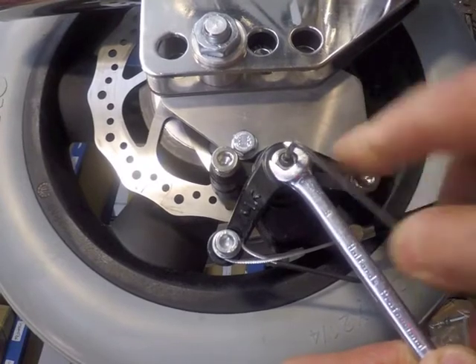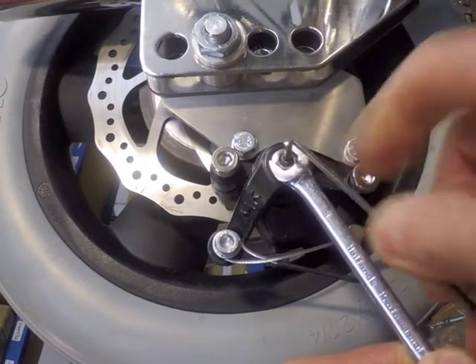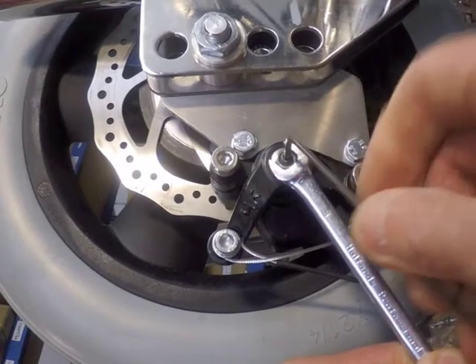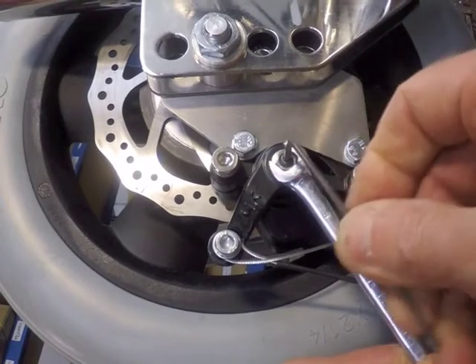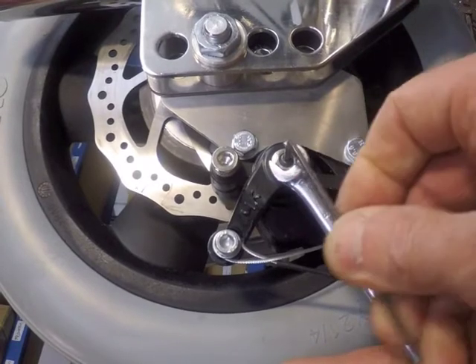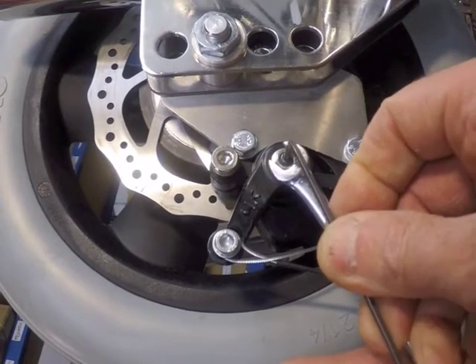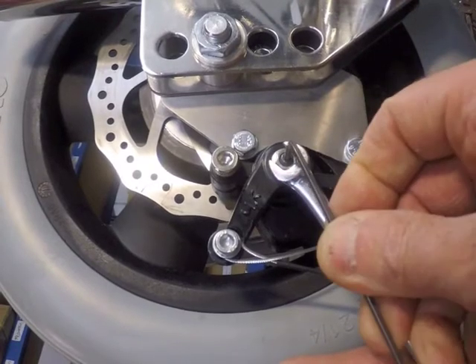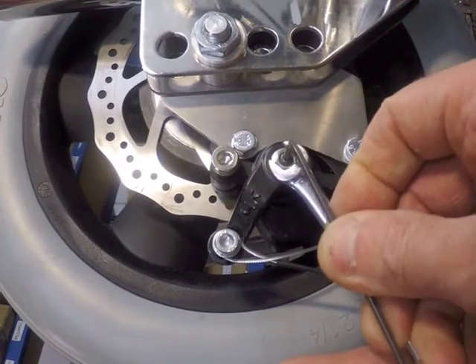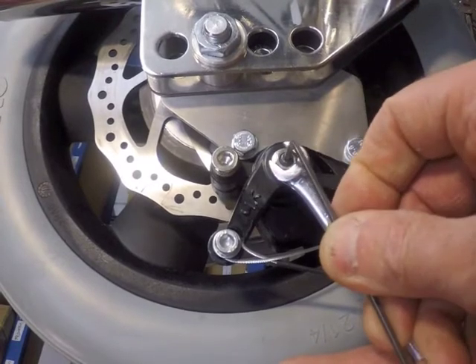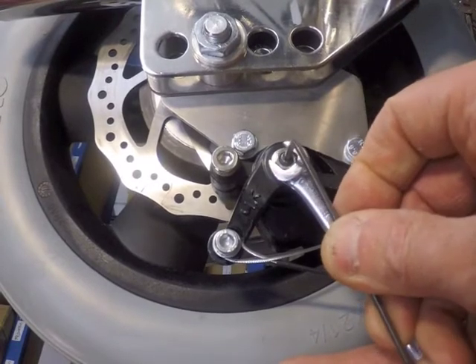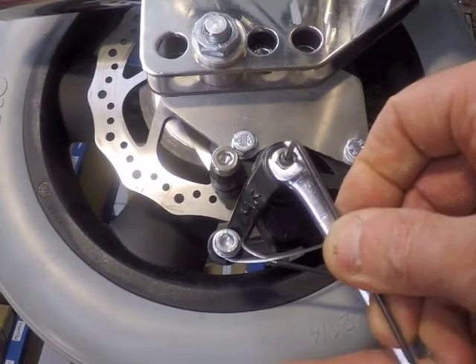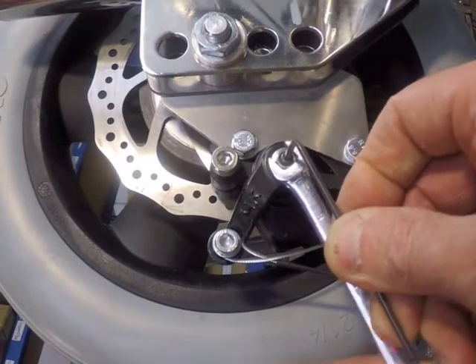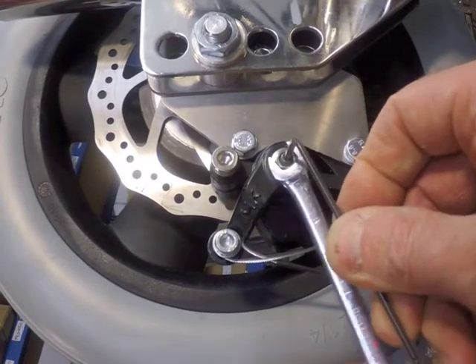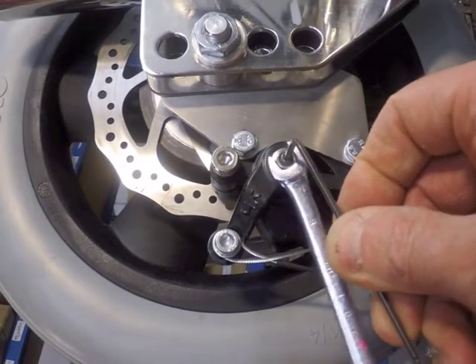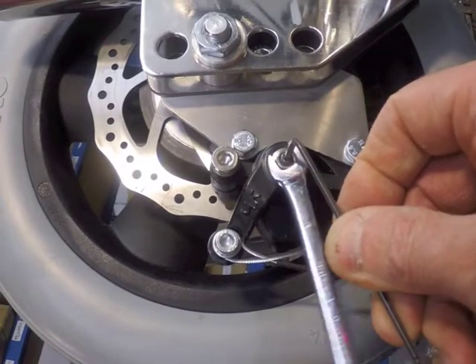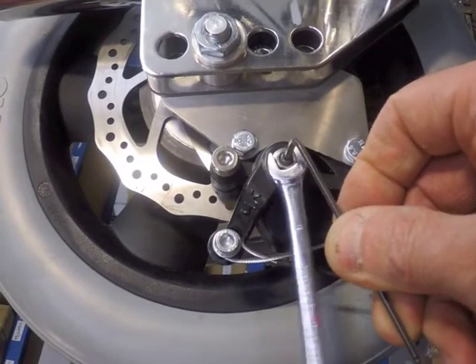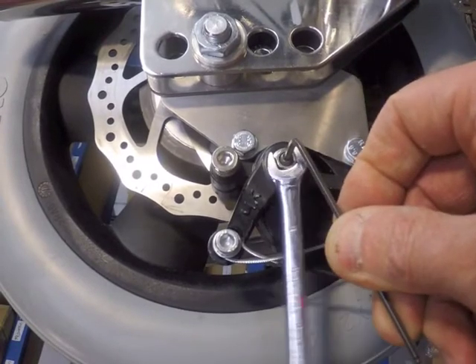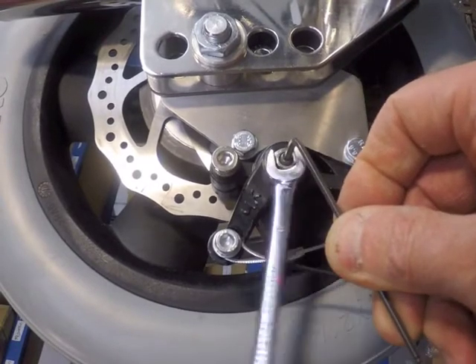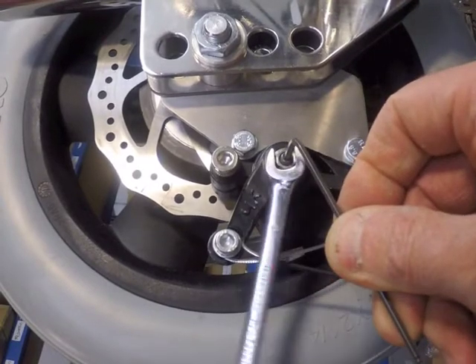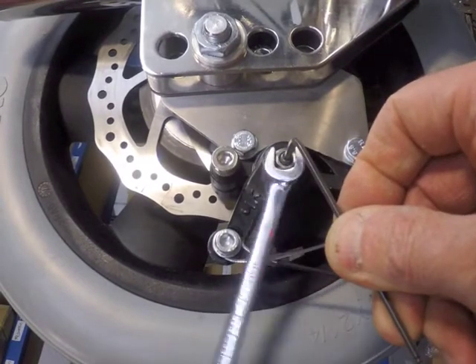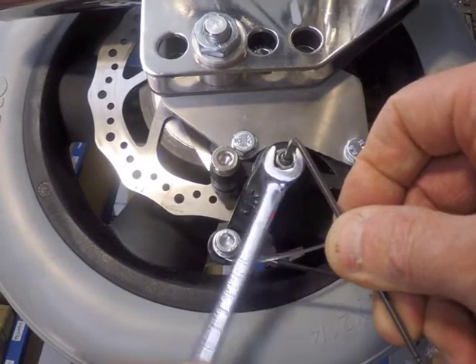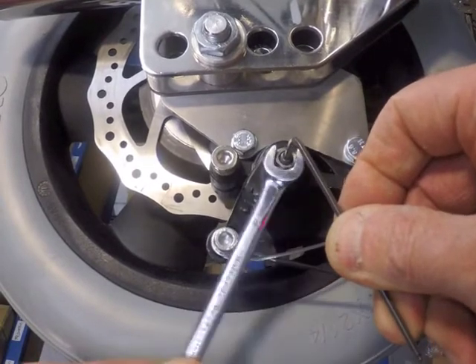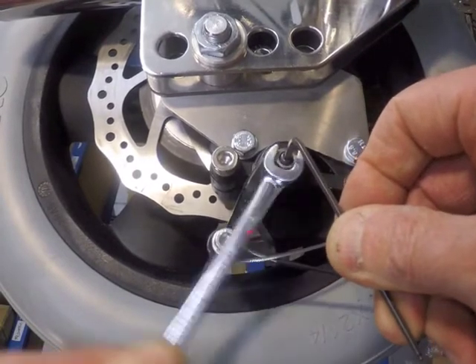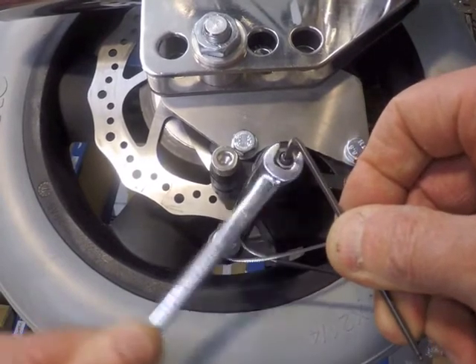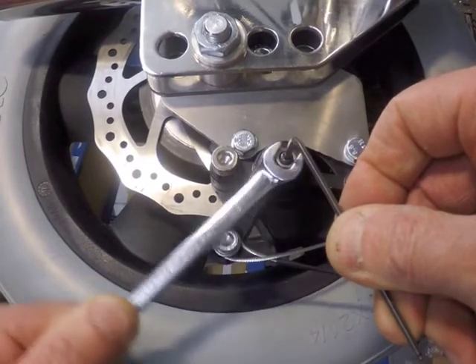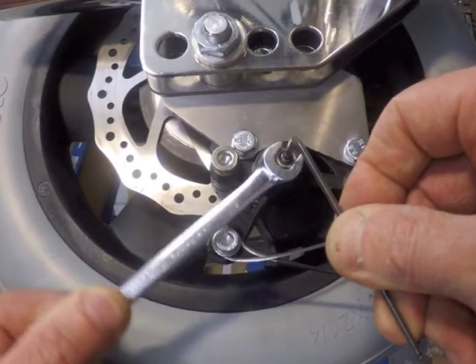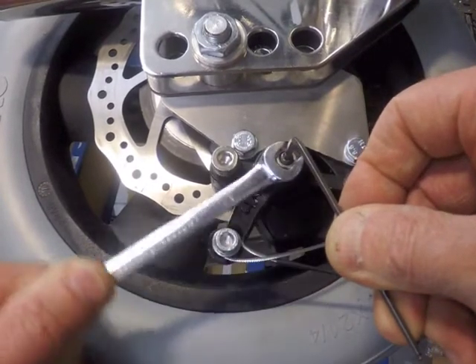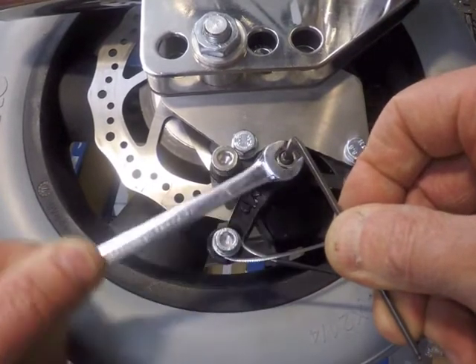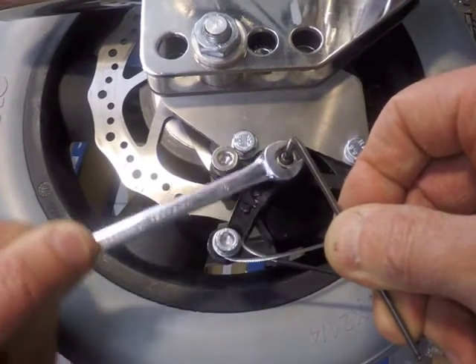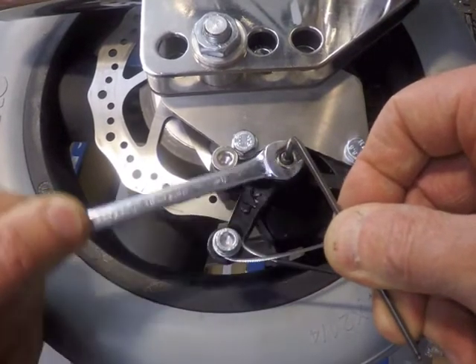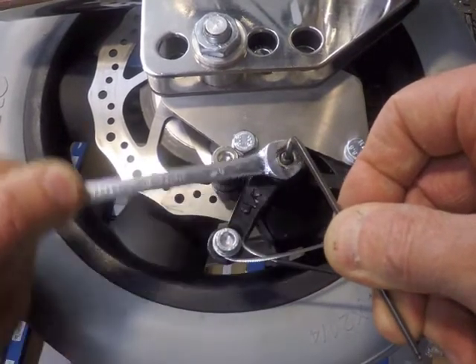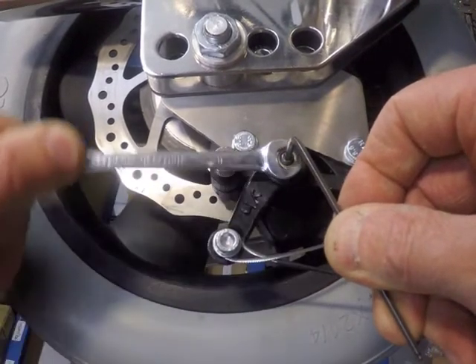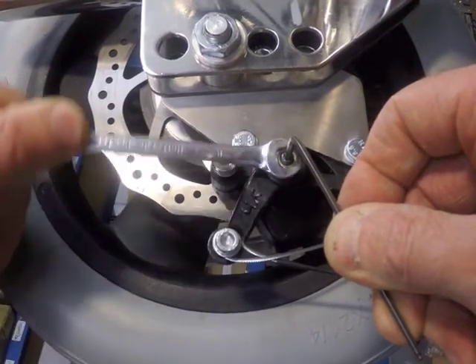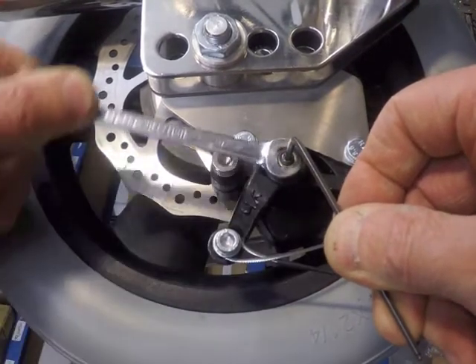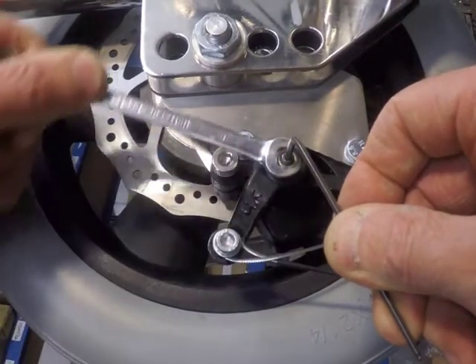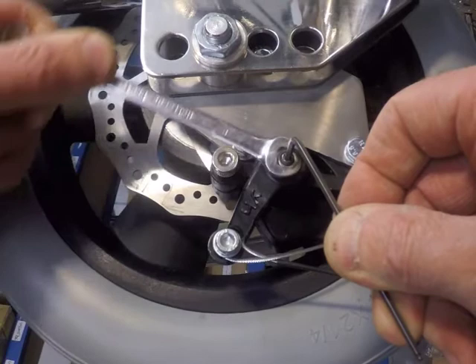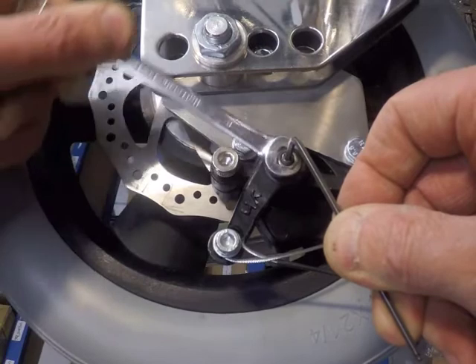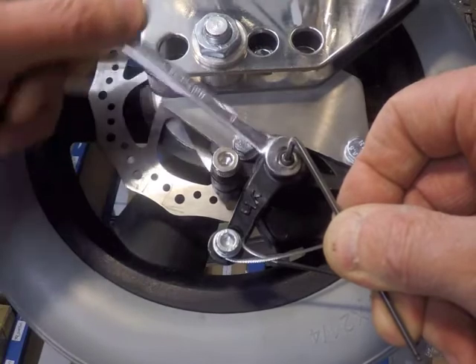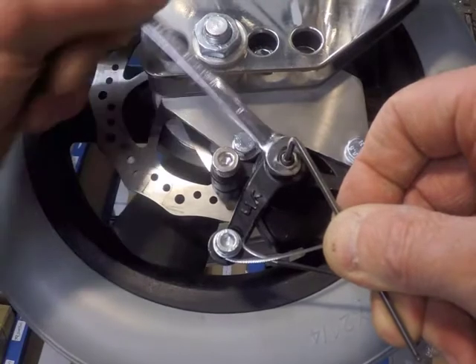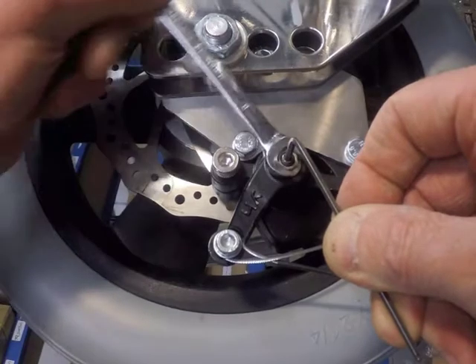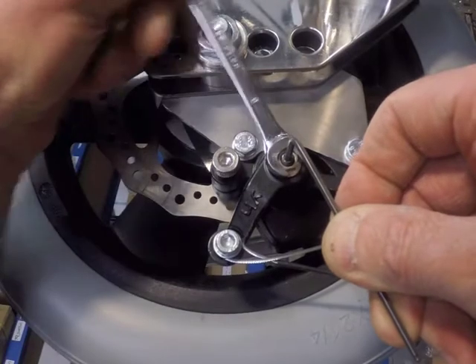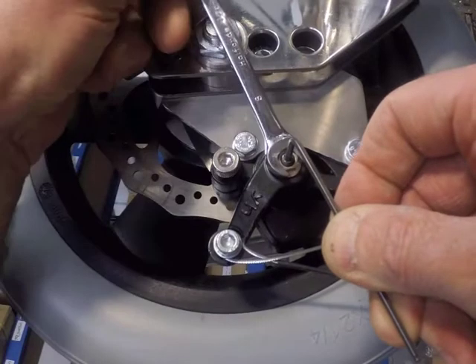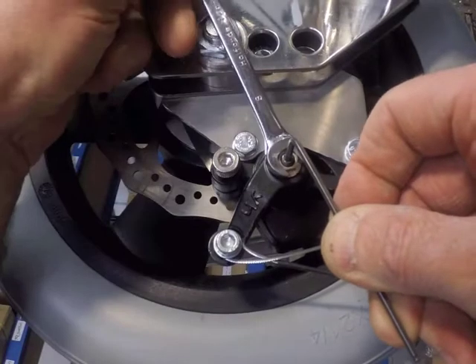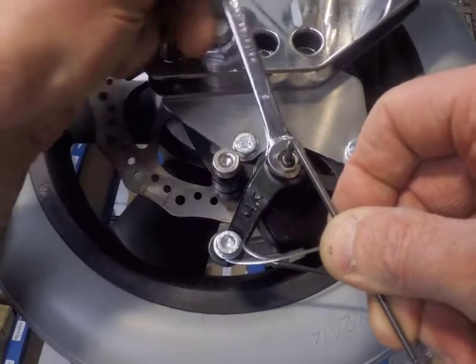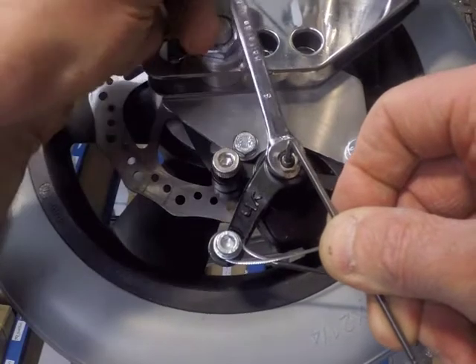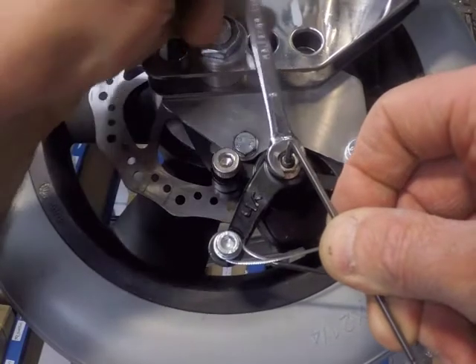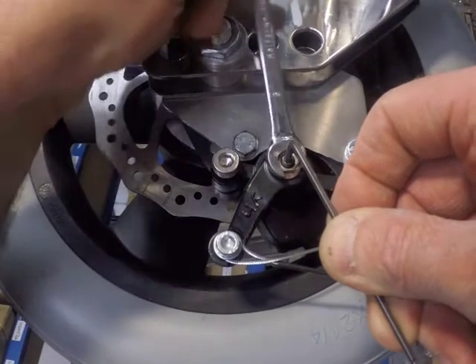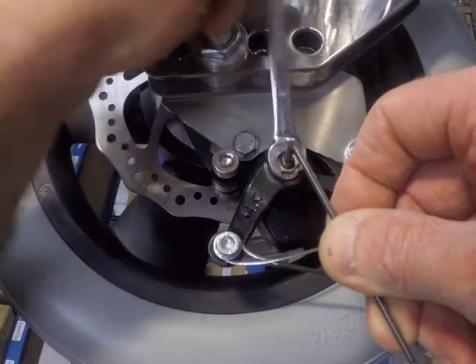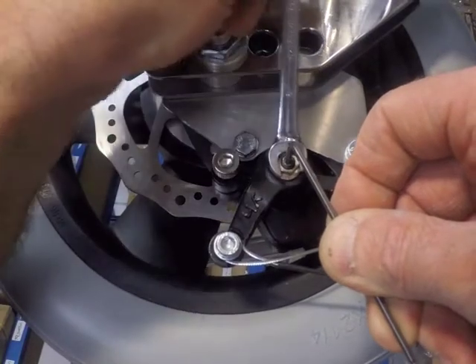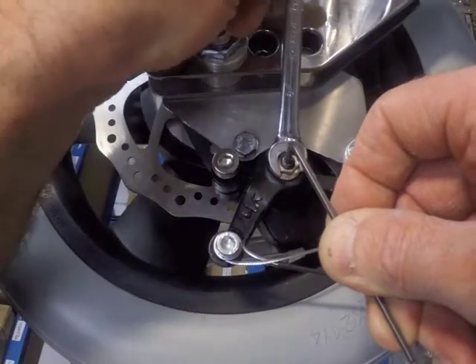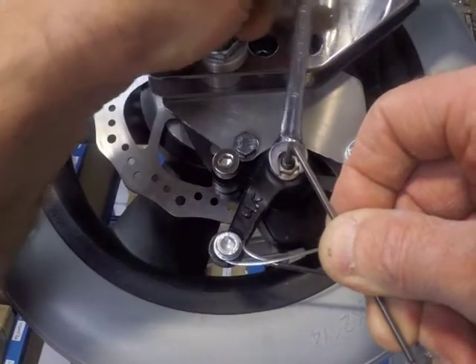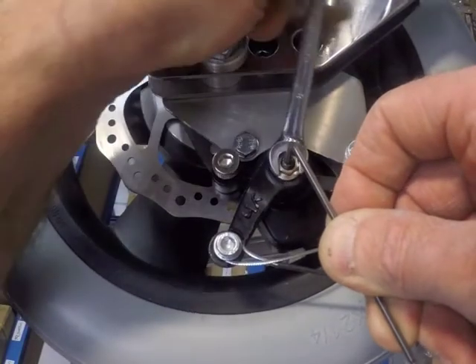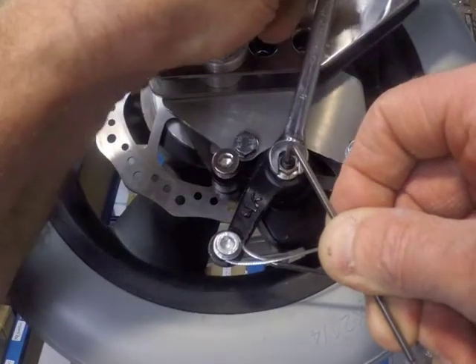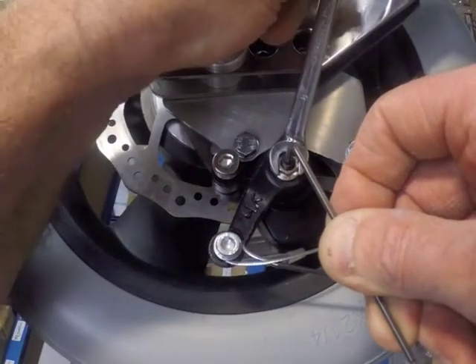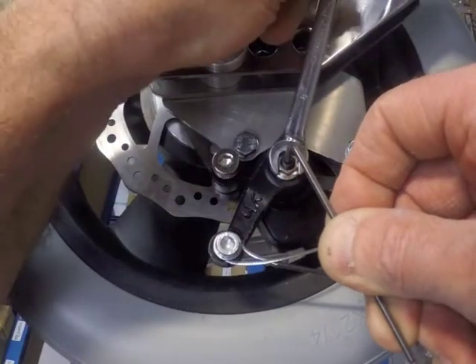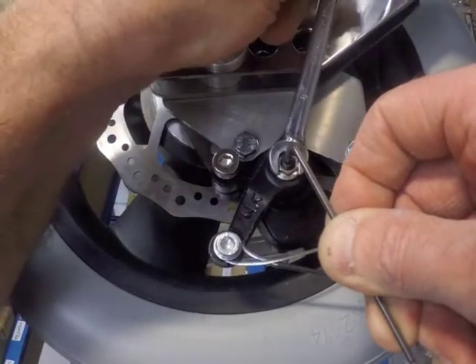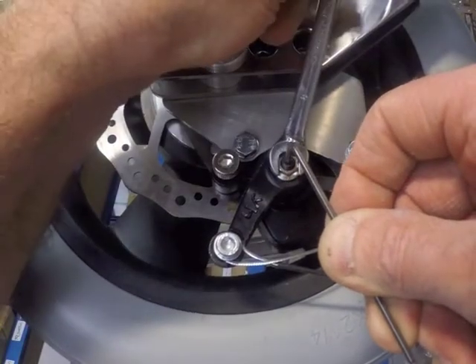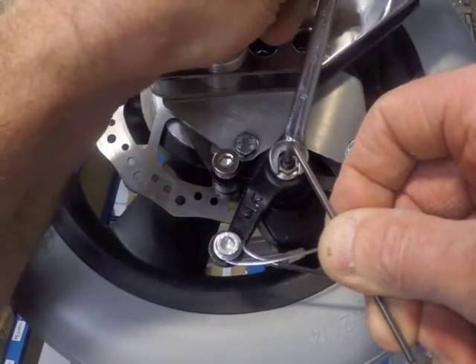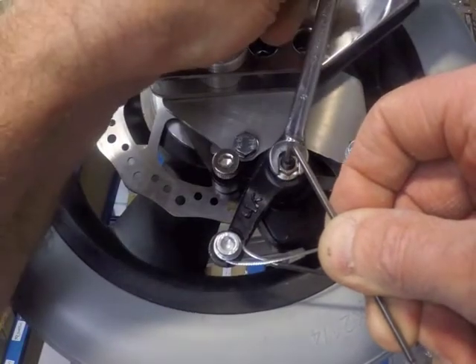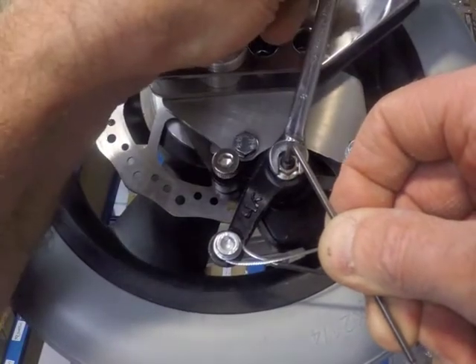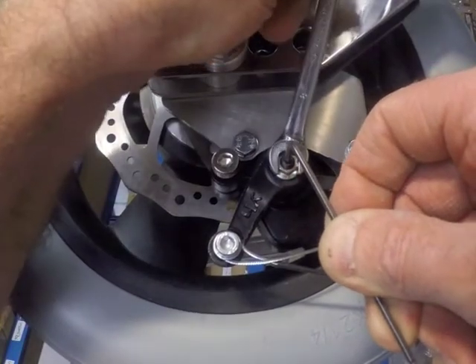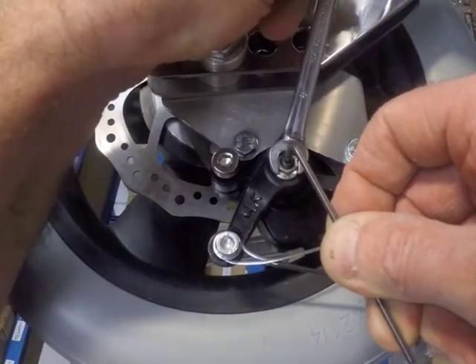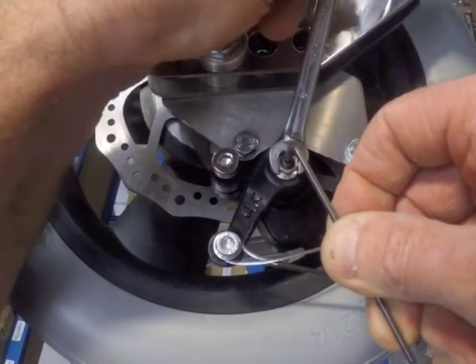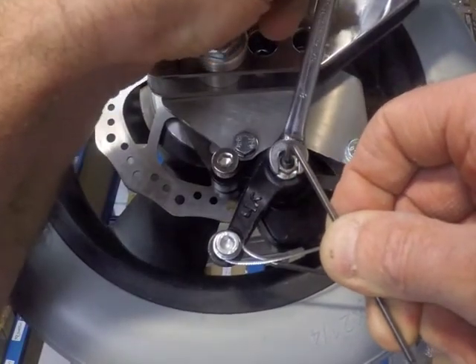When the desired position has been reached, retighten the 8mm lock nut, being careful not to change the position of the centre screw.